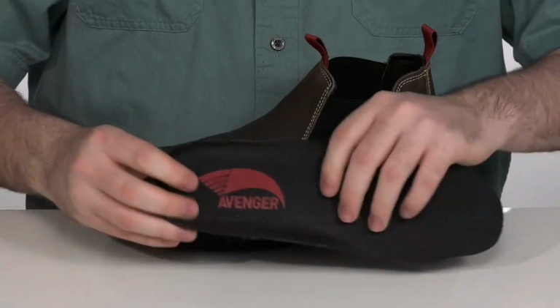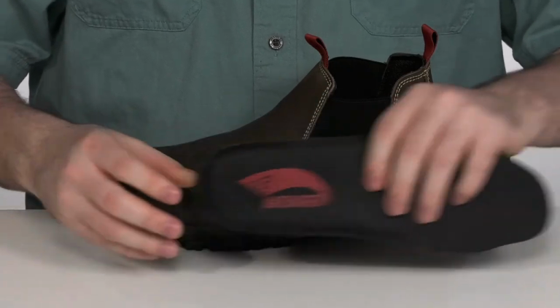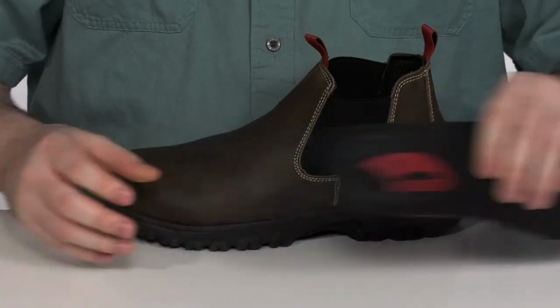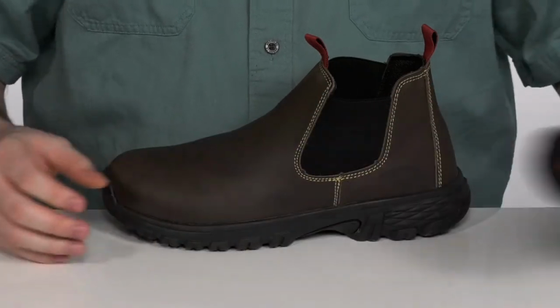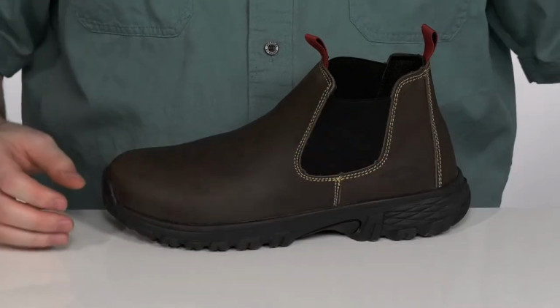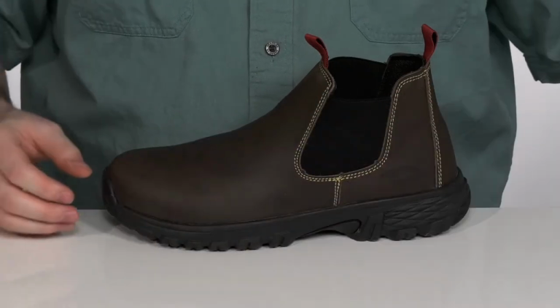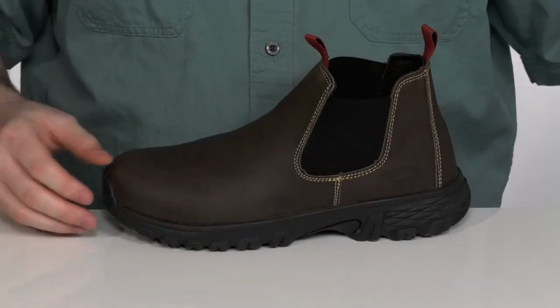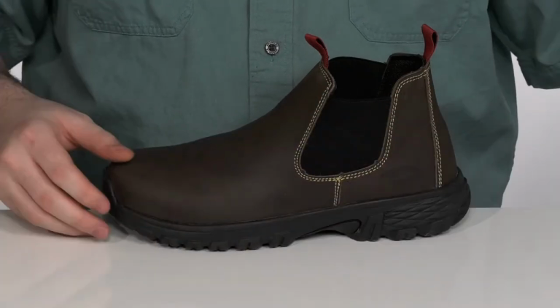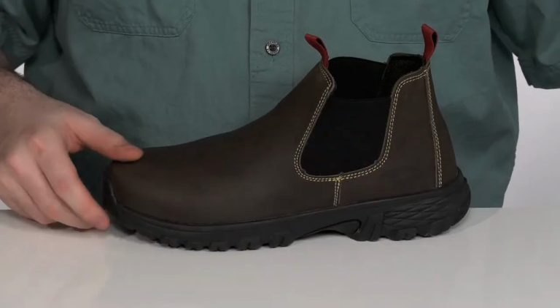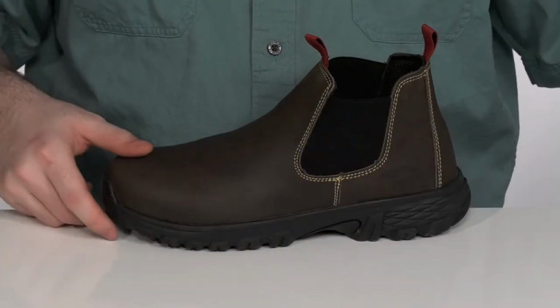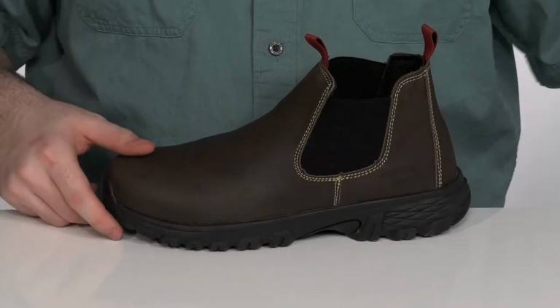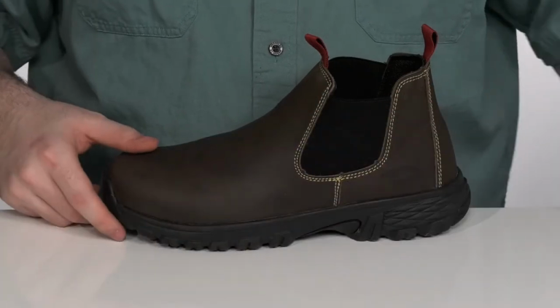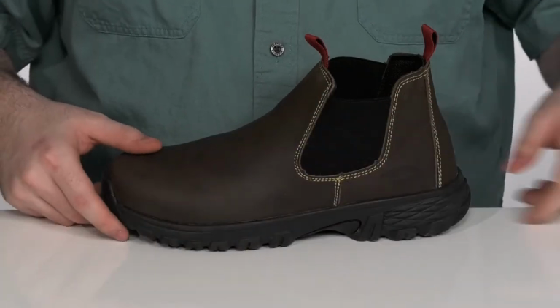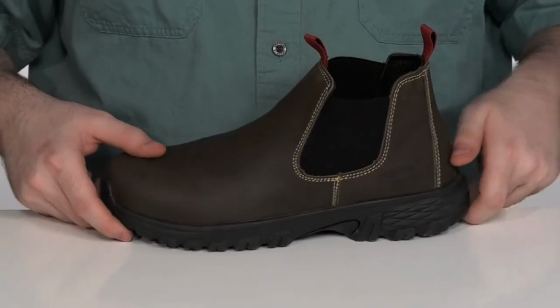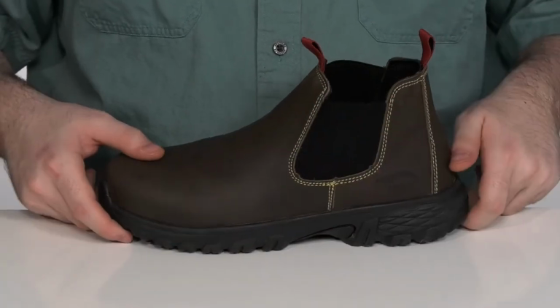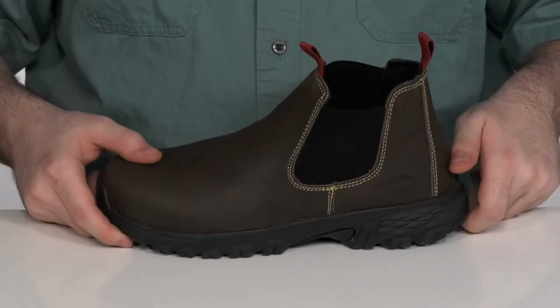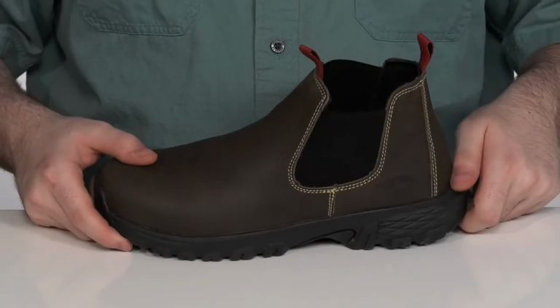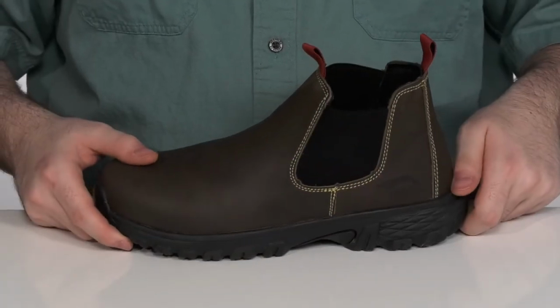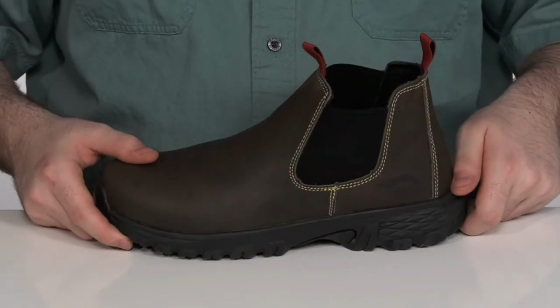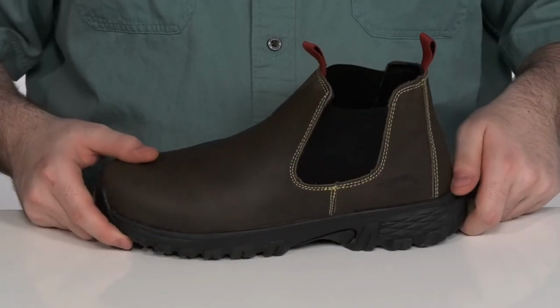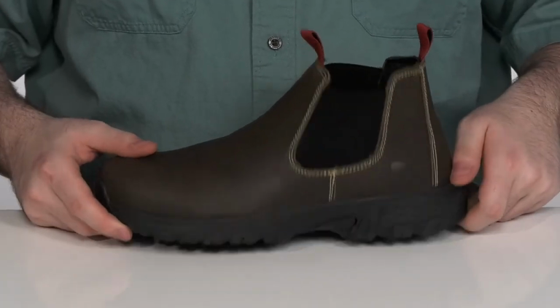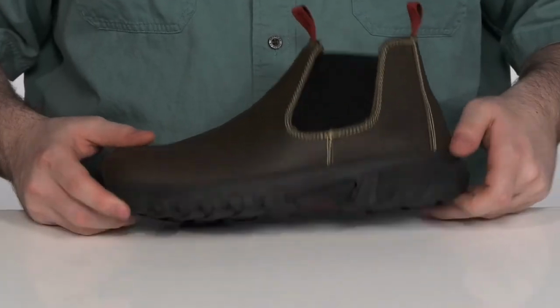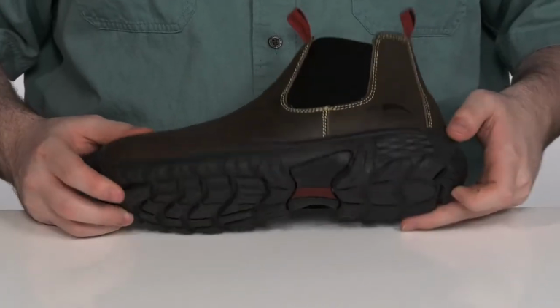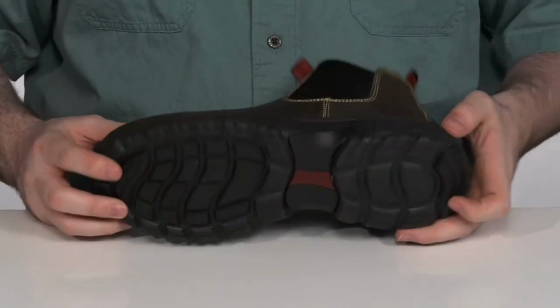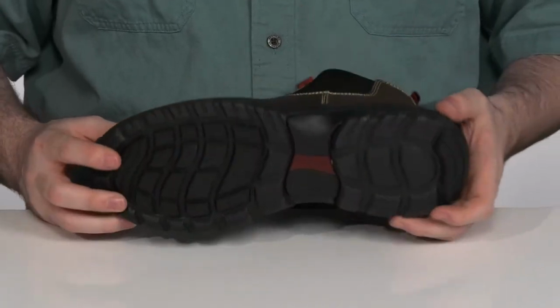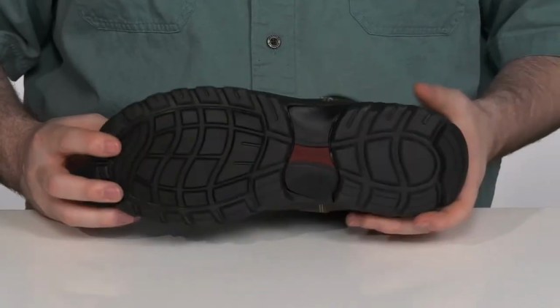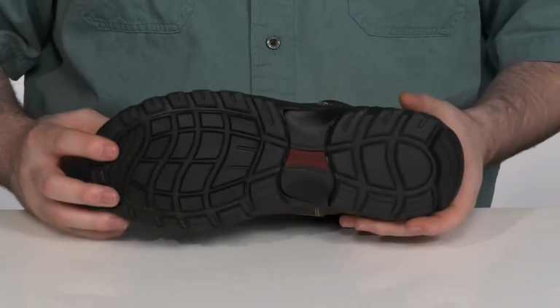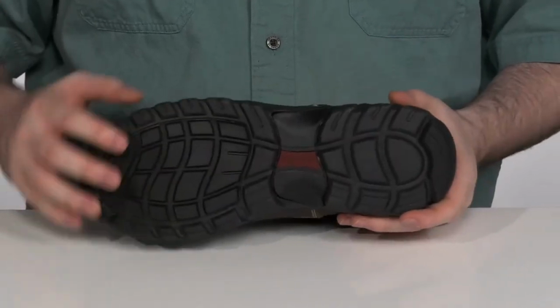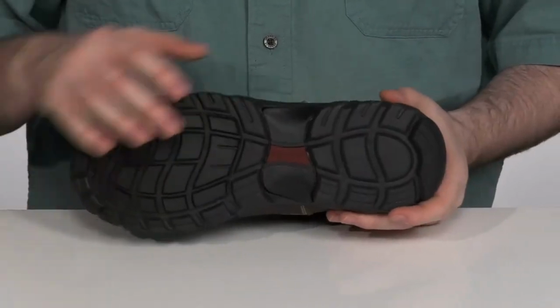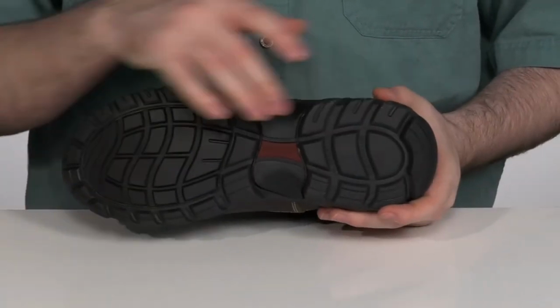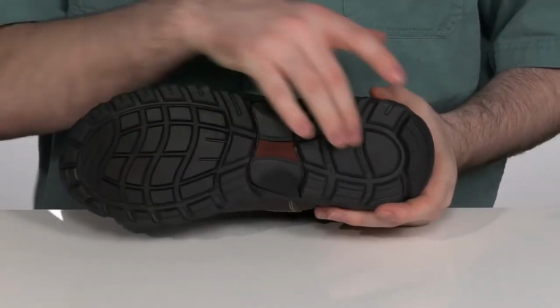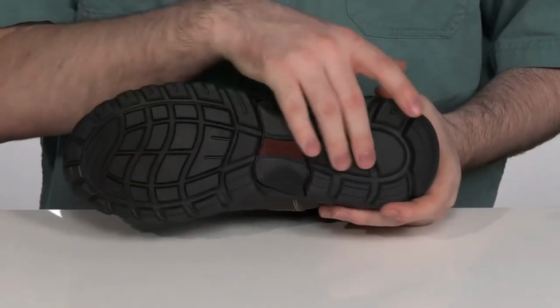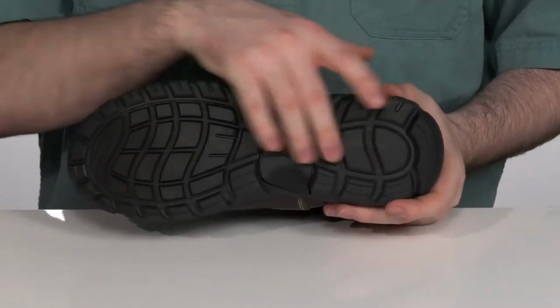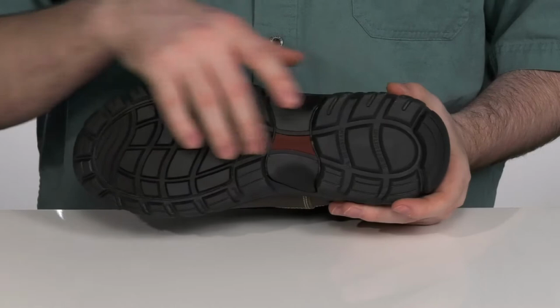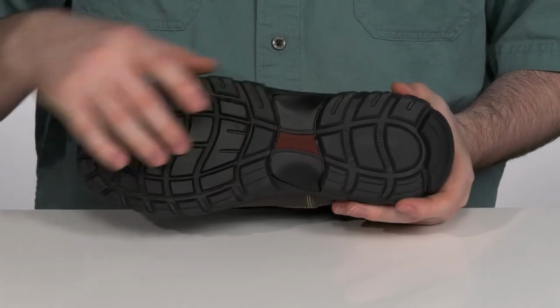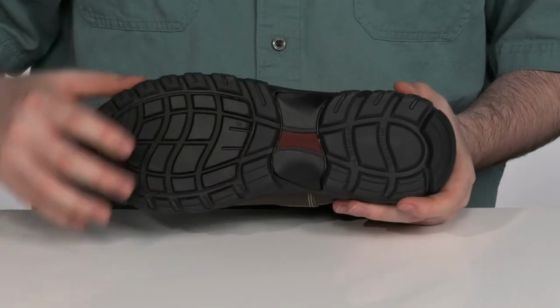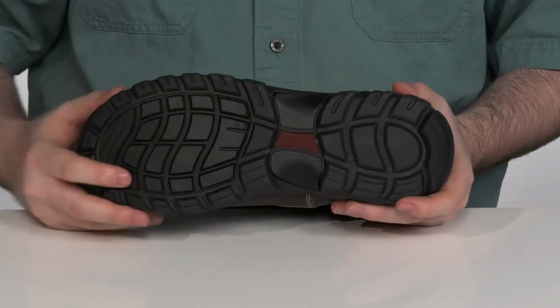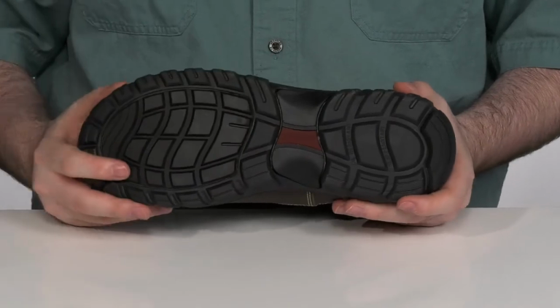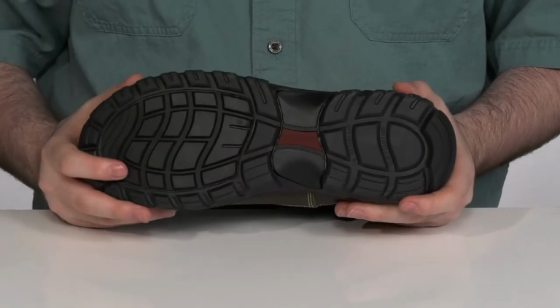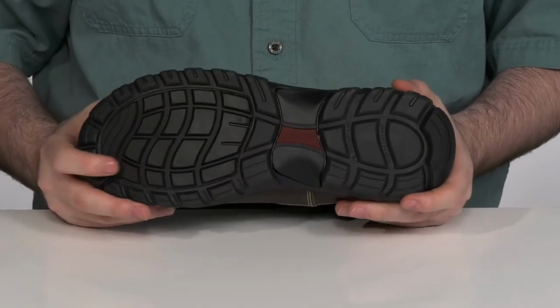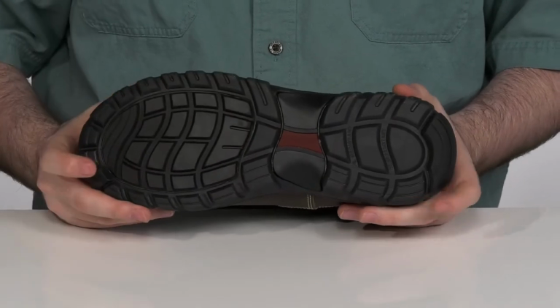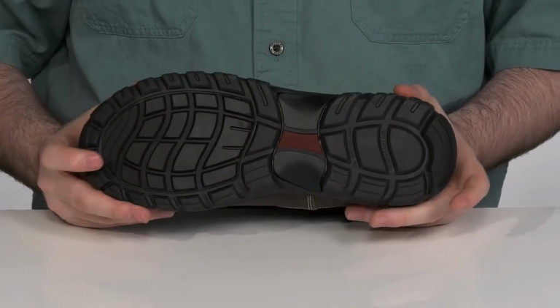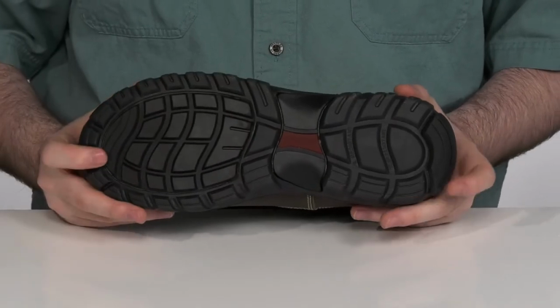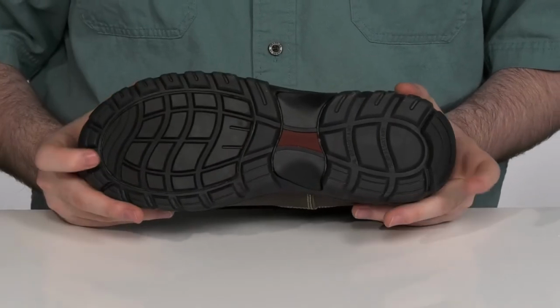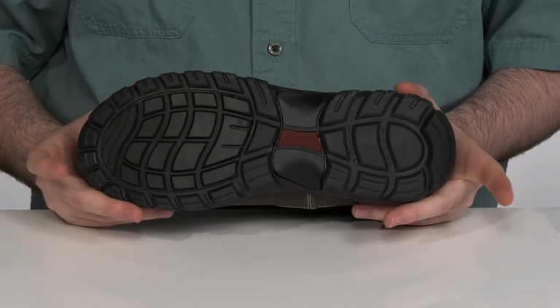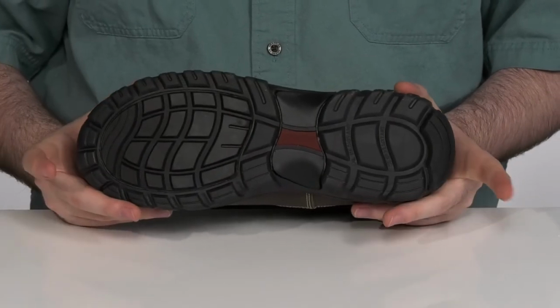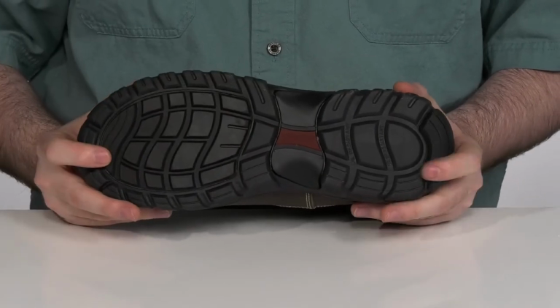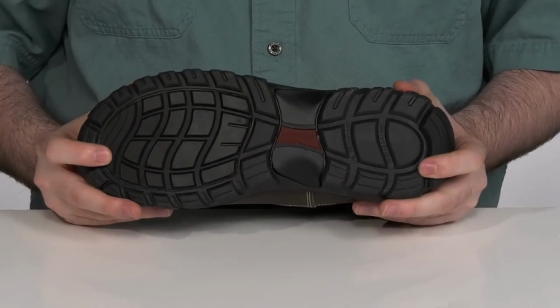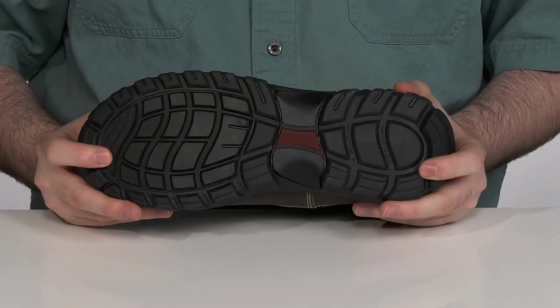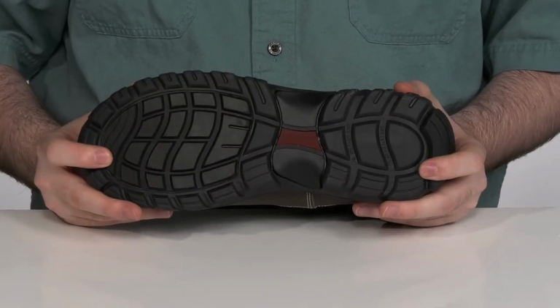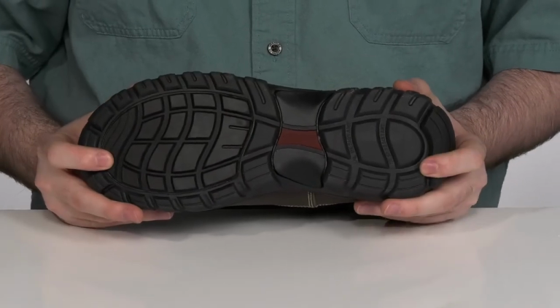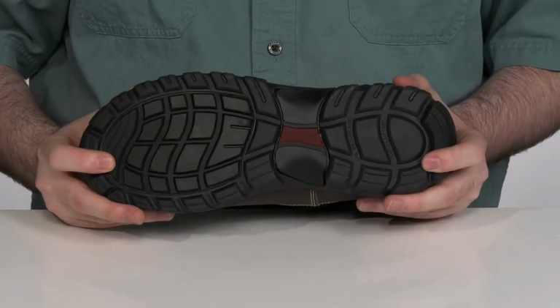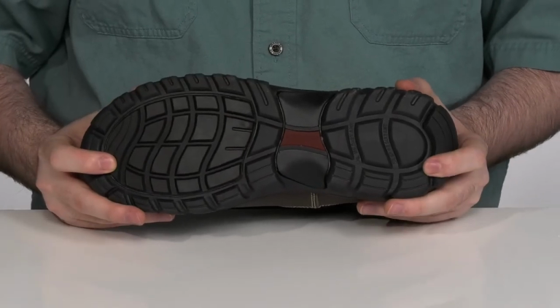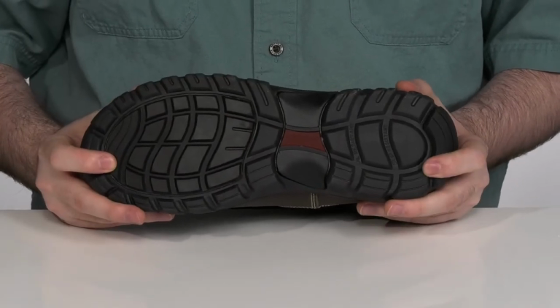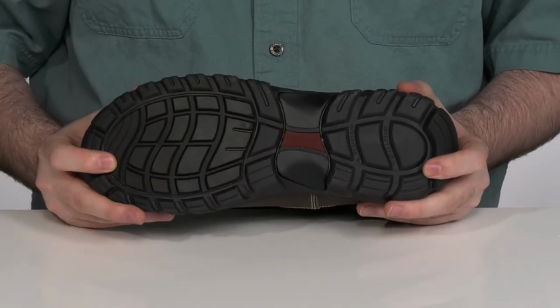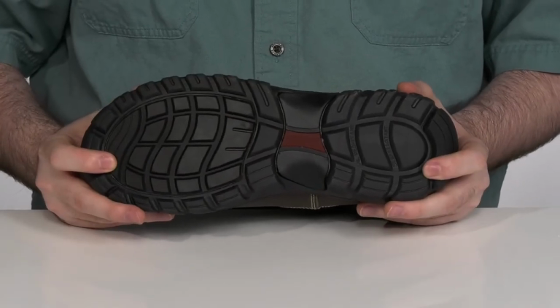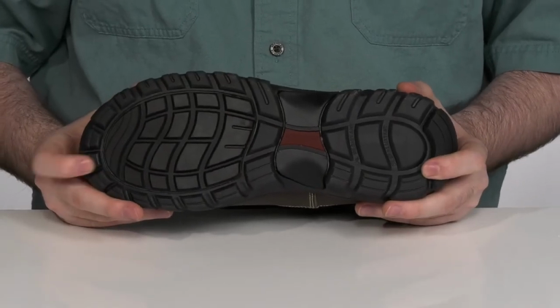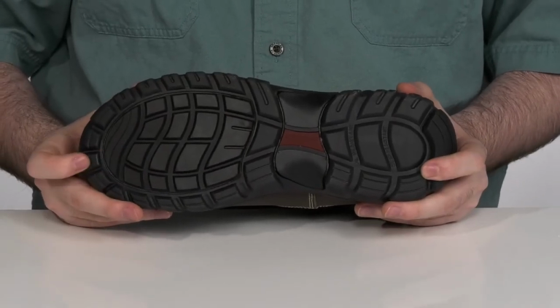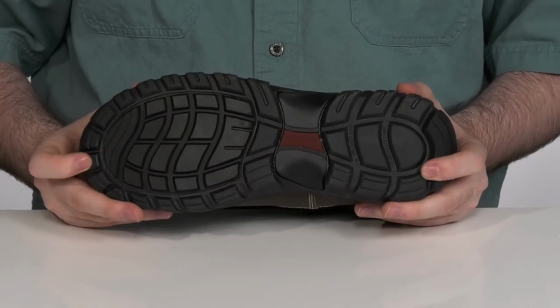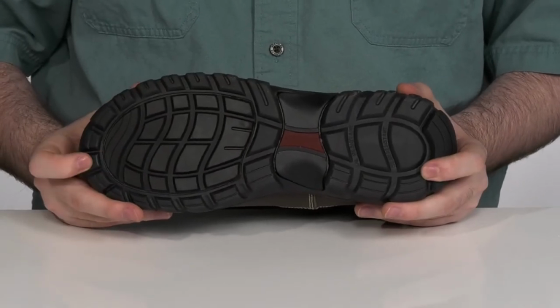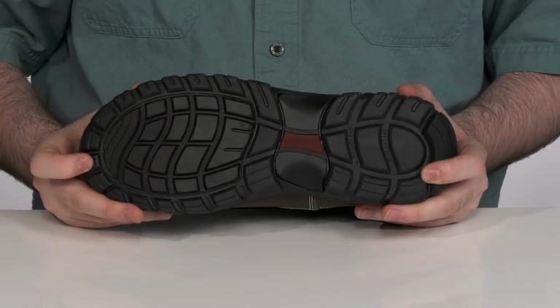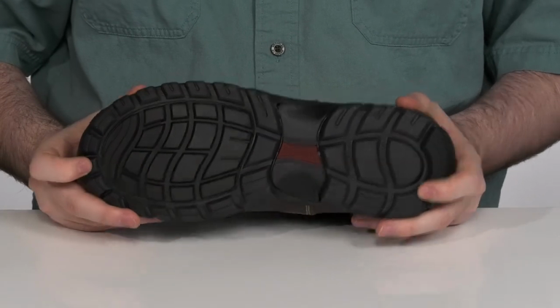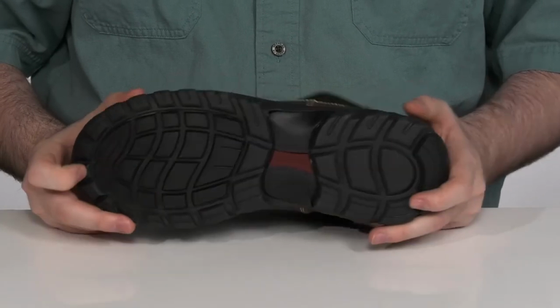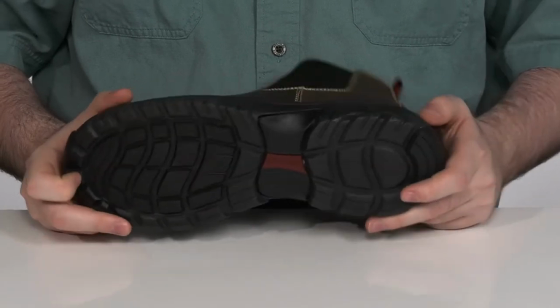All of this sits on top of a durable EVA with oil and slip resistant rubber pads on the heel and the forefoot.